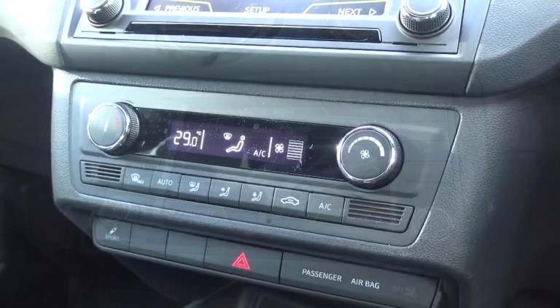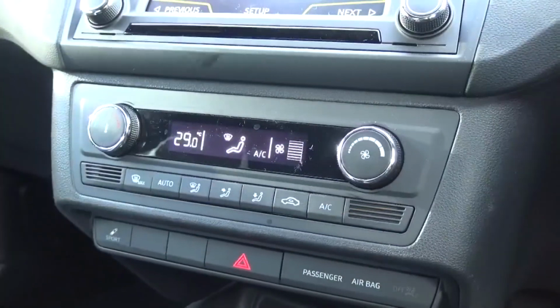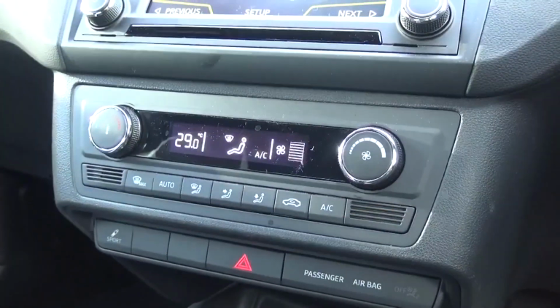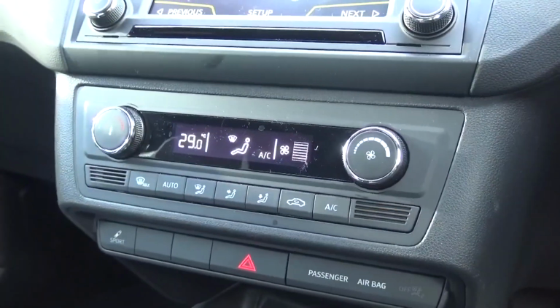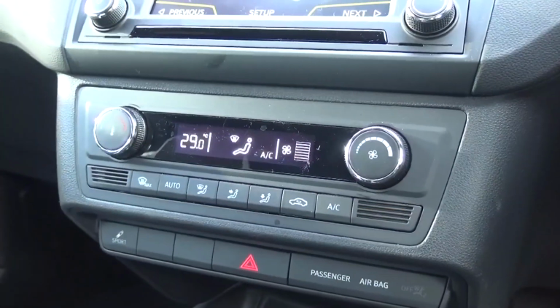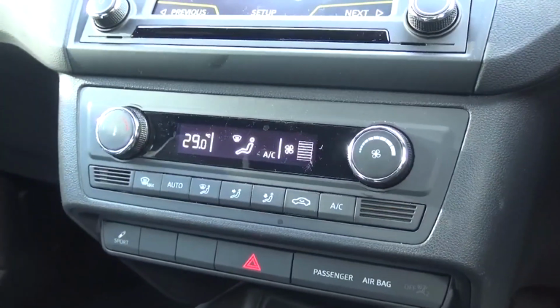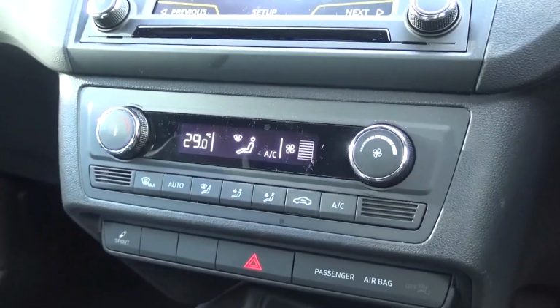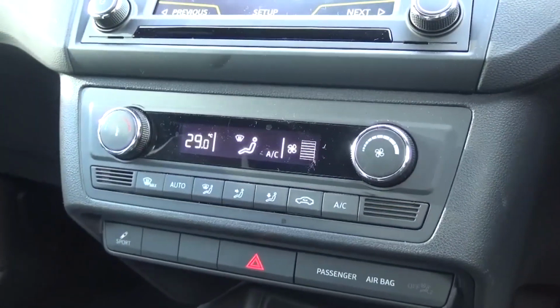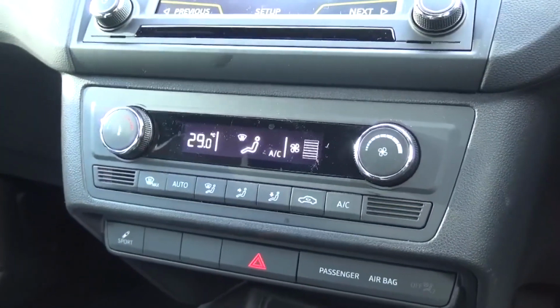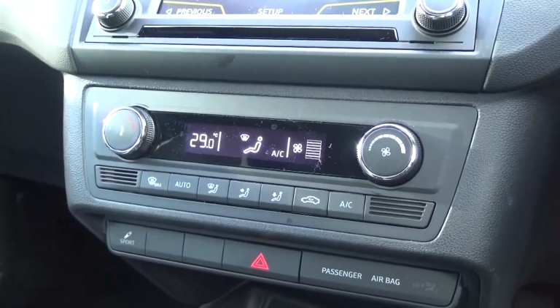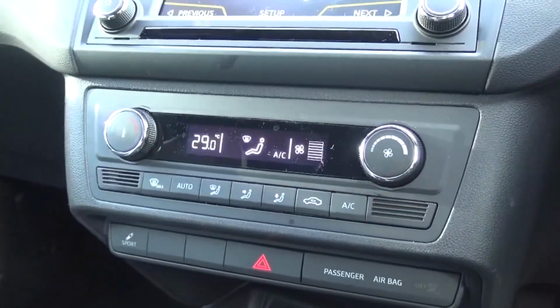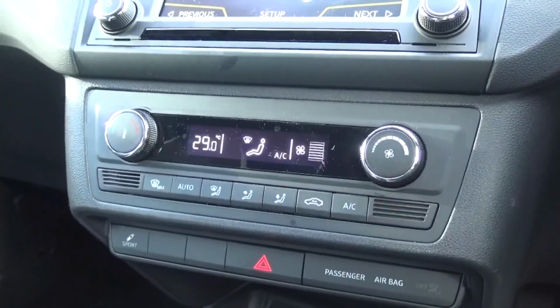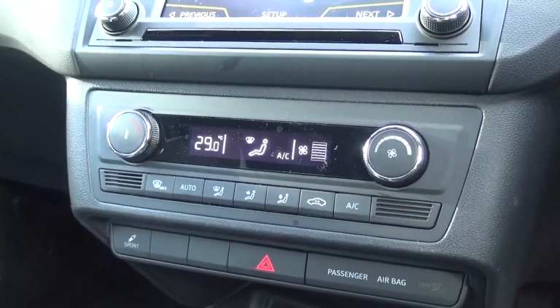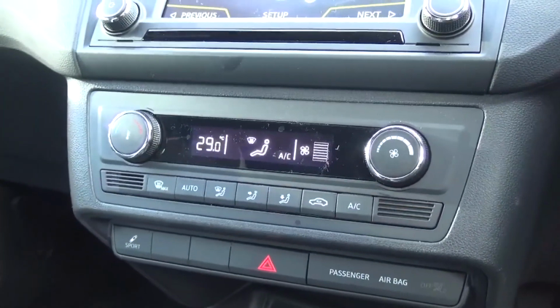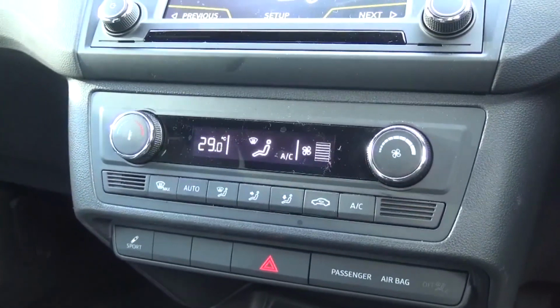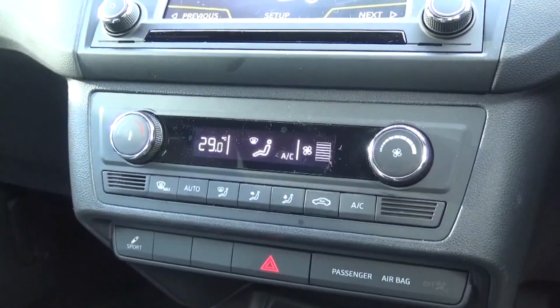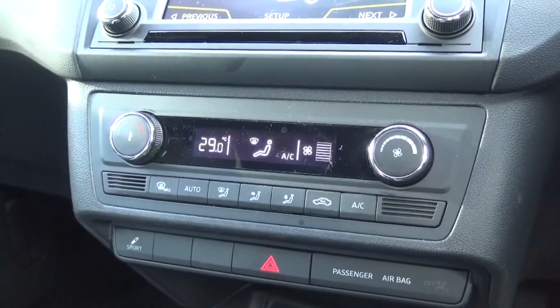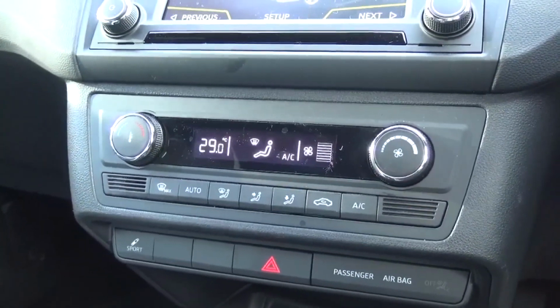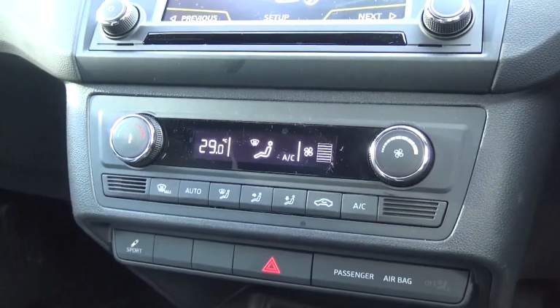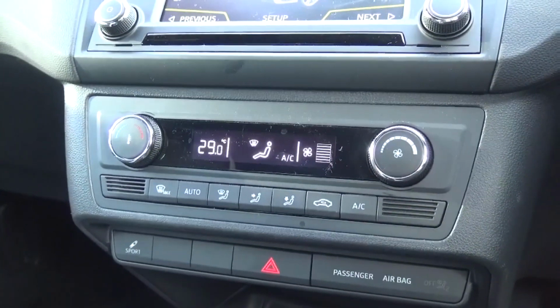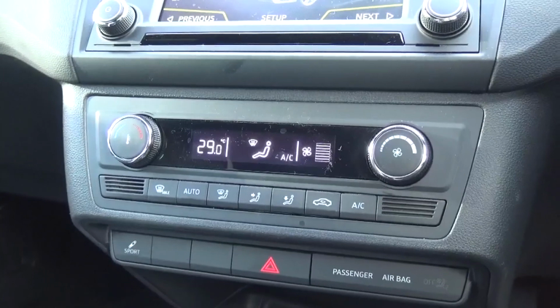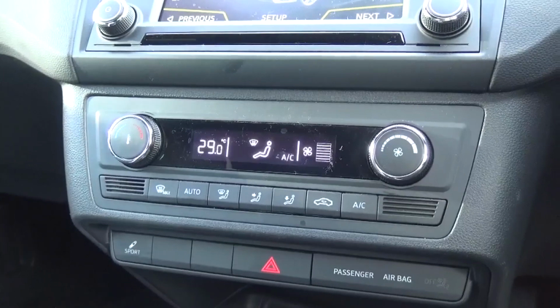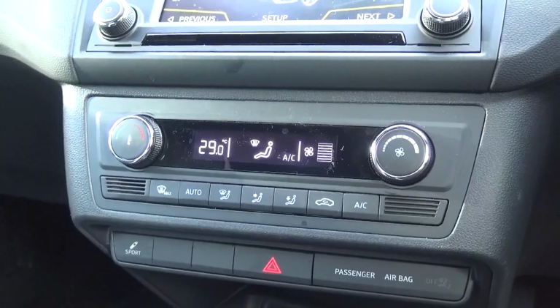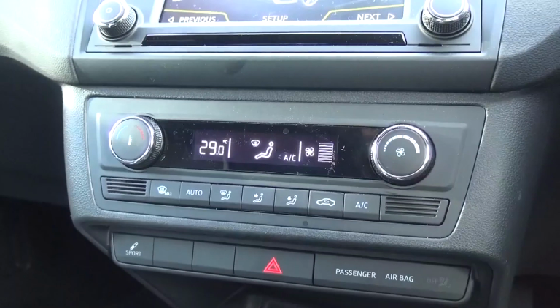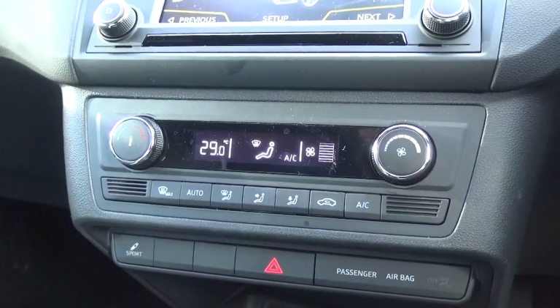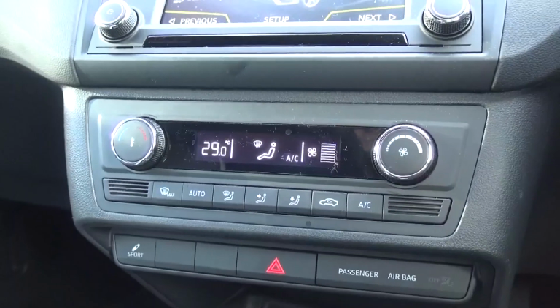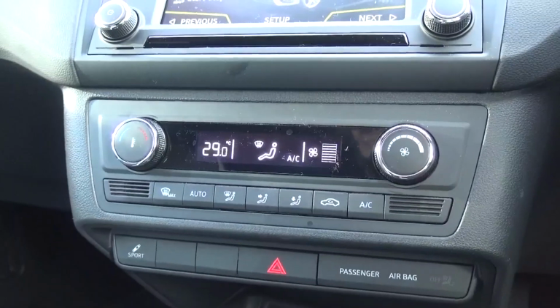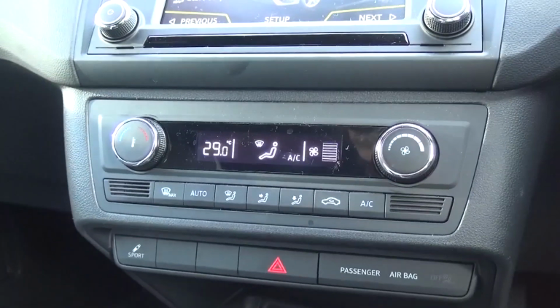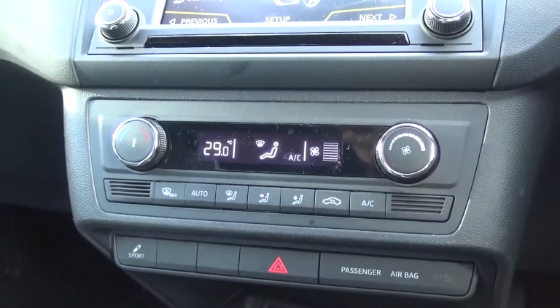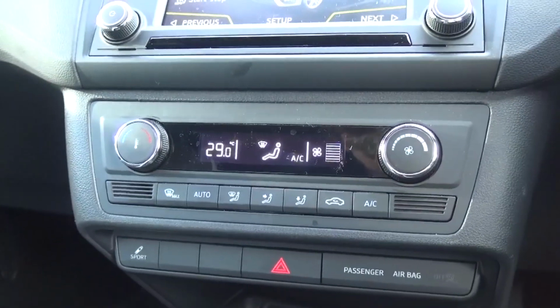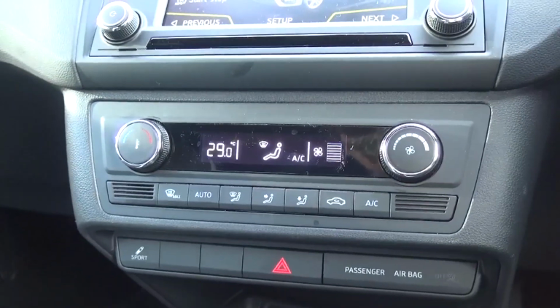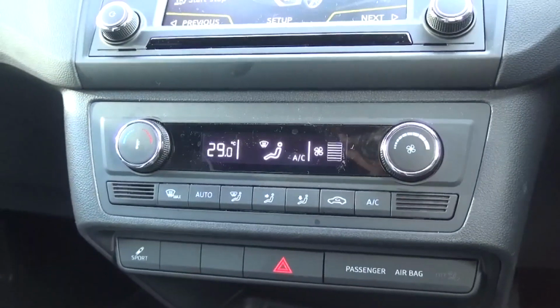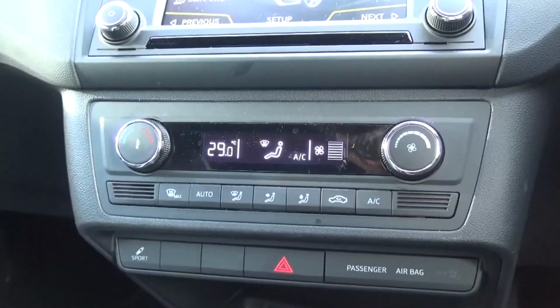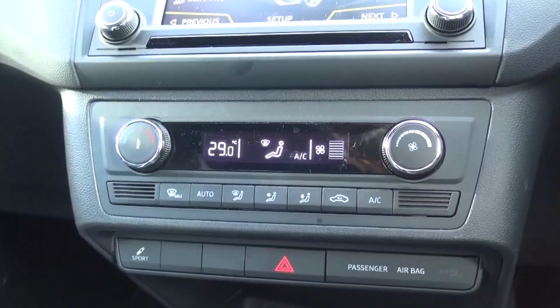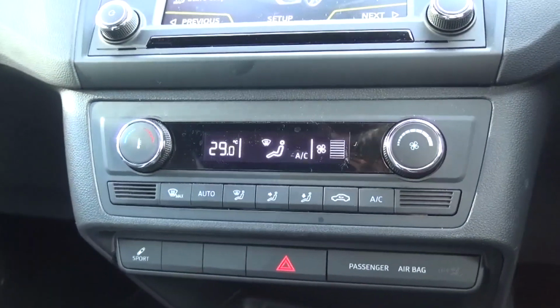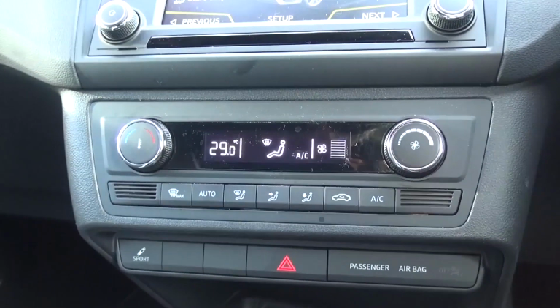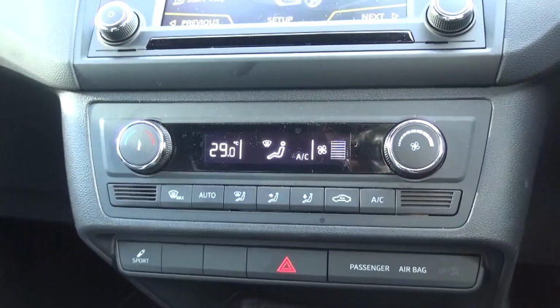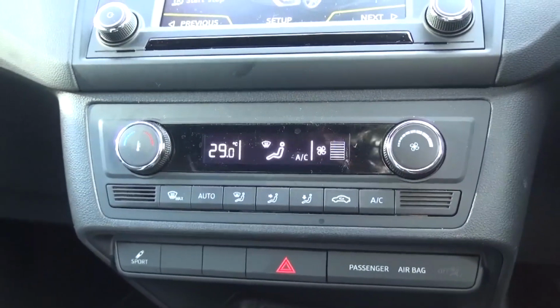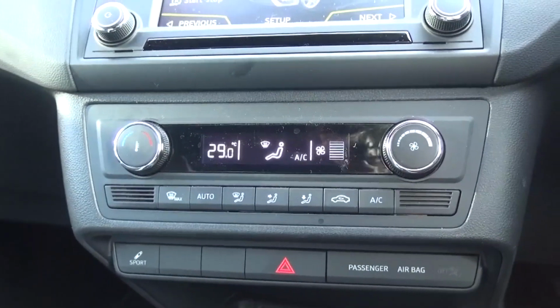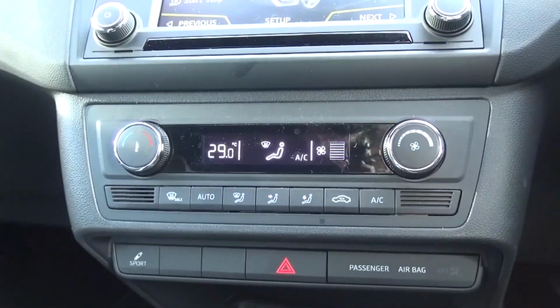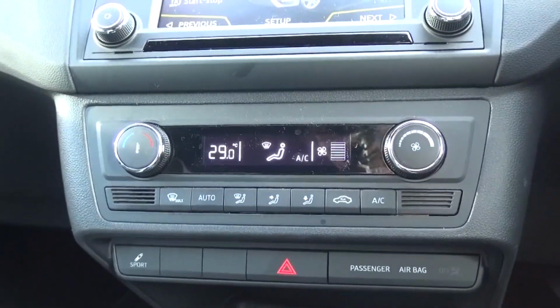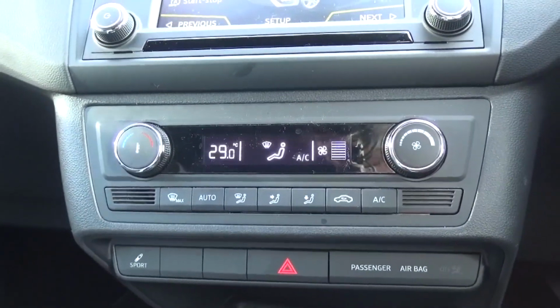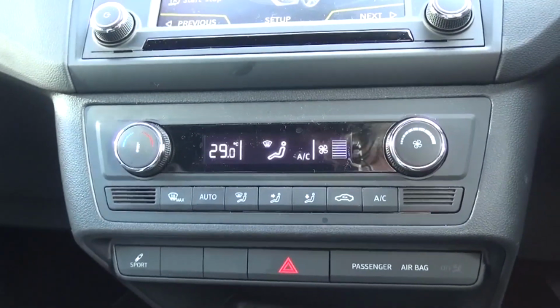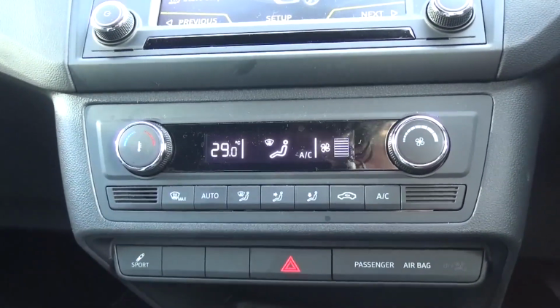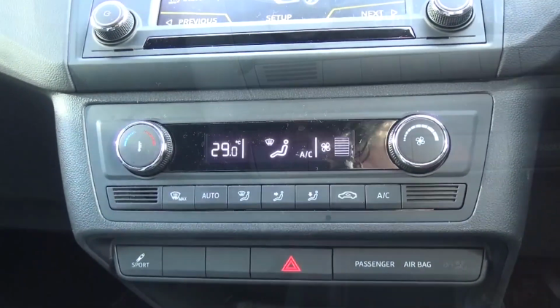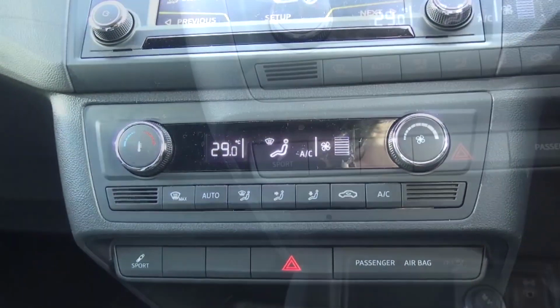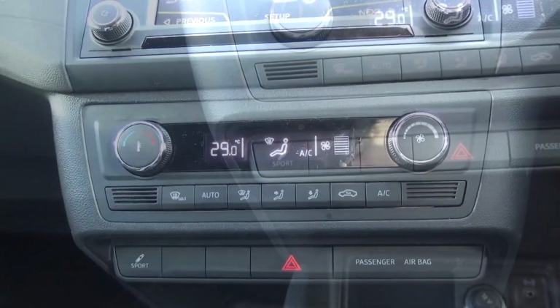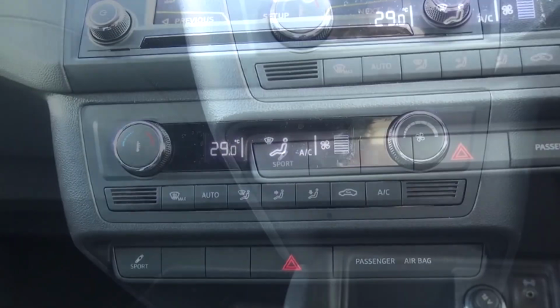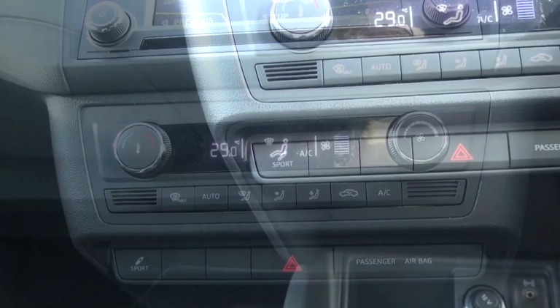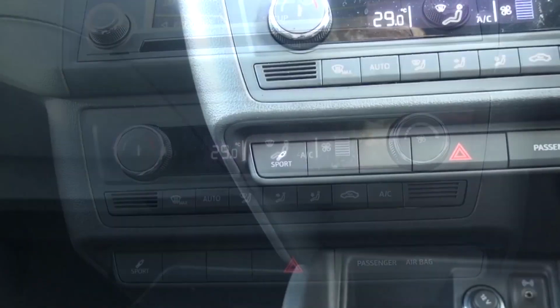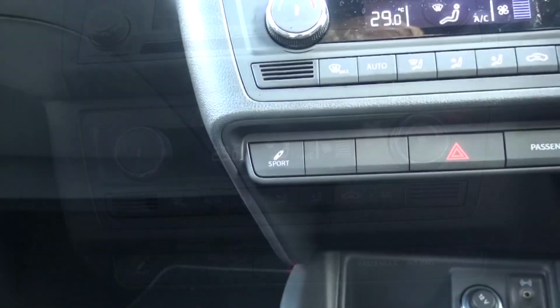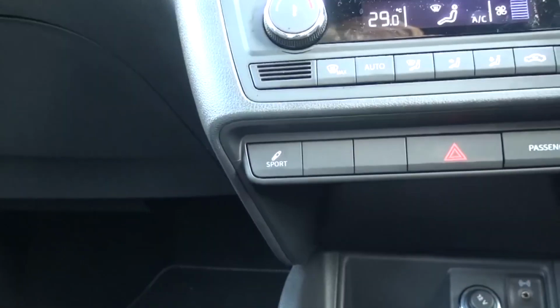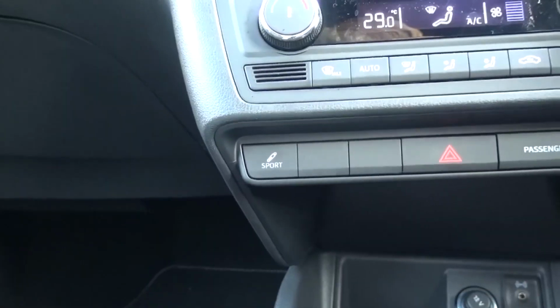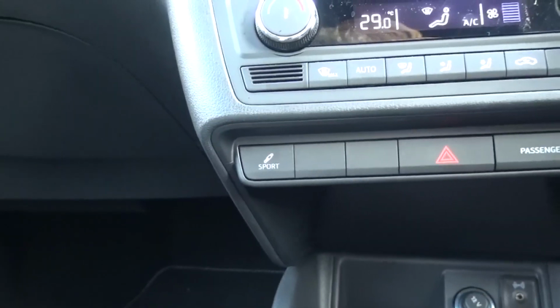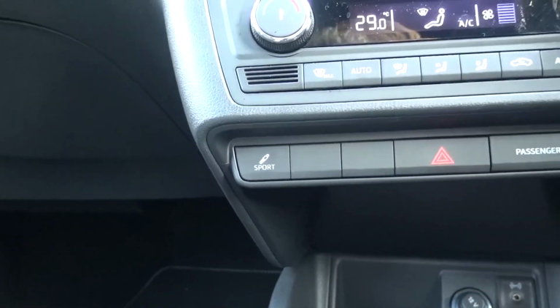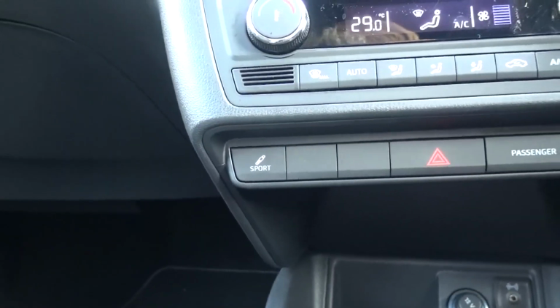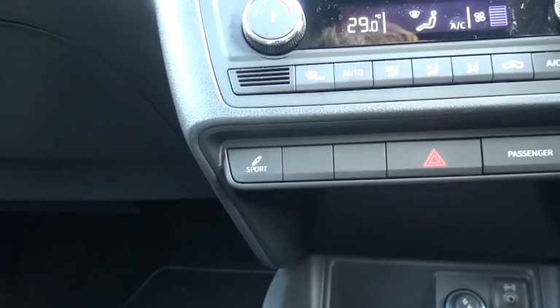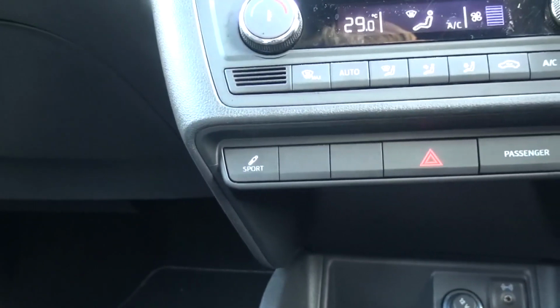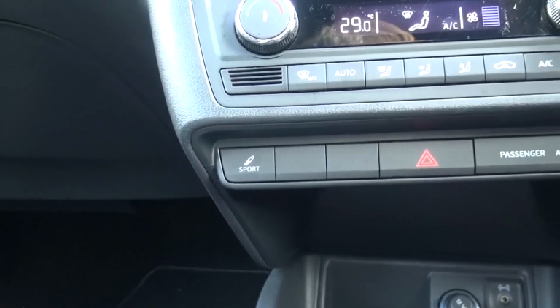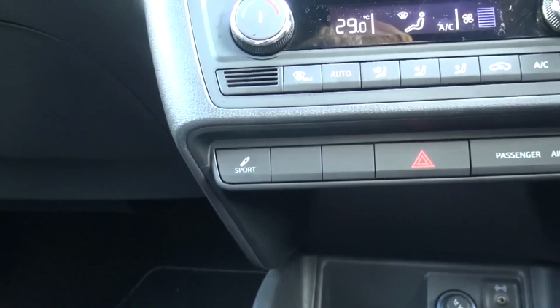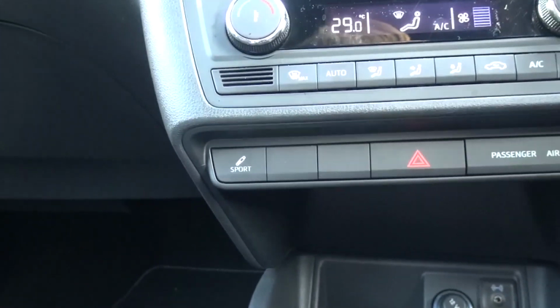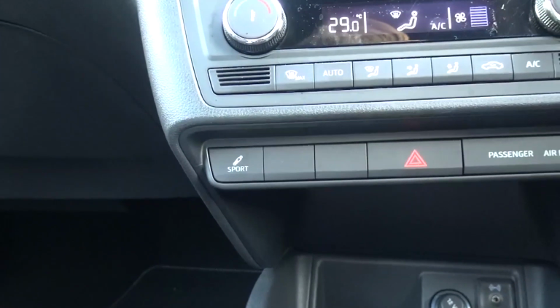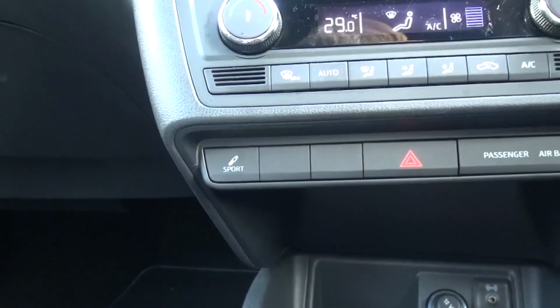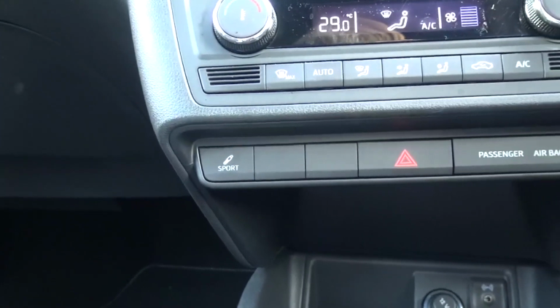Directly below the screen is a CD player, followed by ventilation and air conditioning controls, and finally the sport mode button and hazard lights.